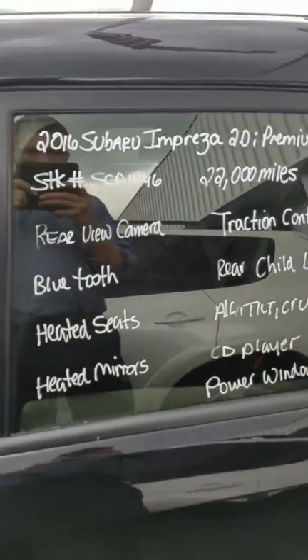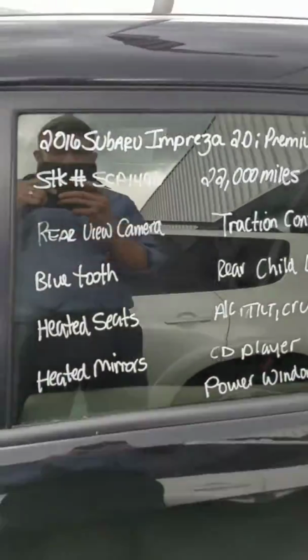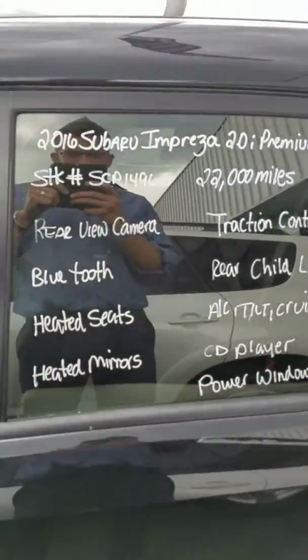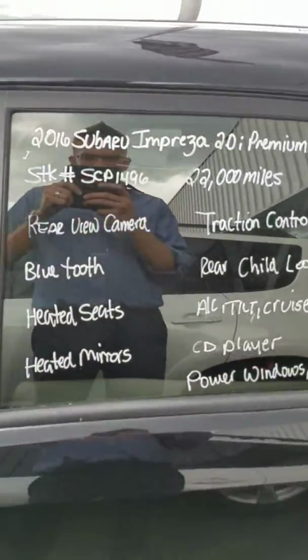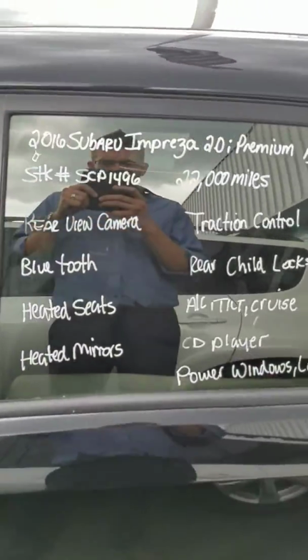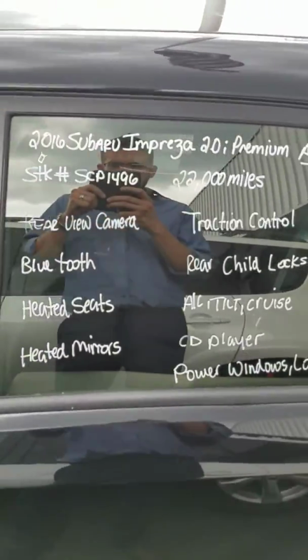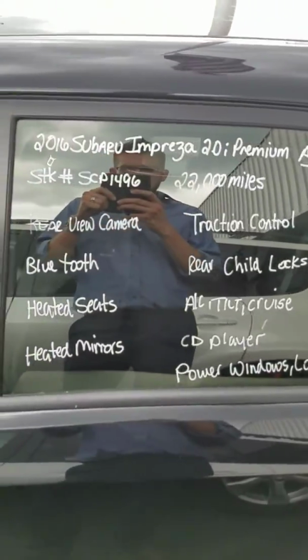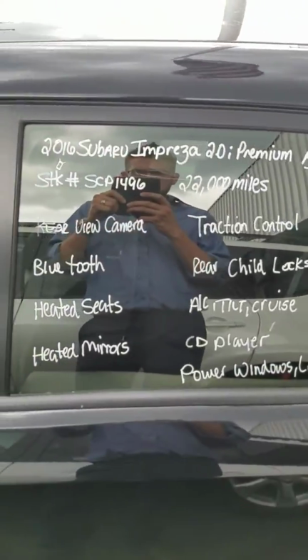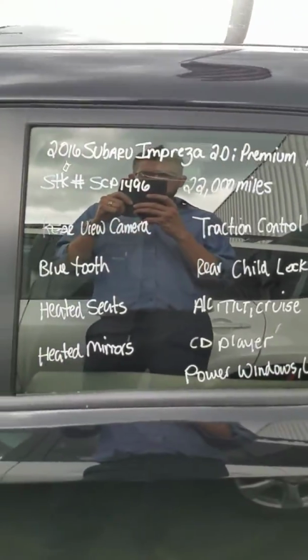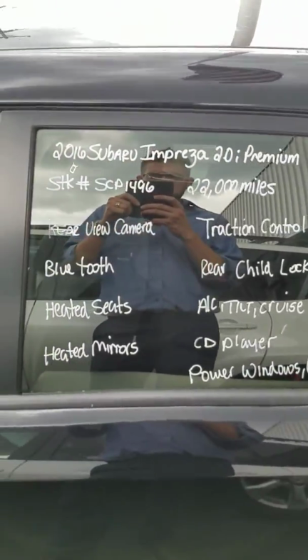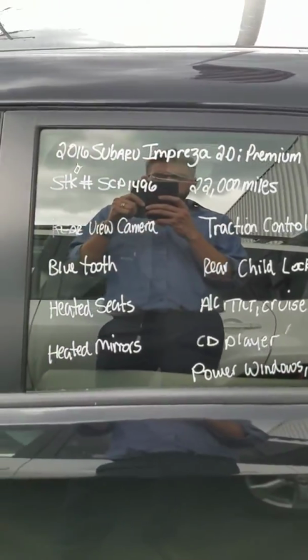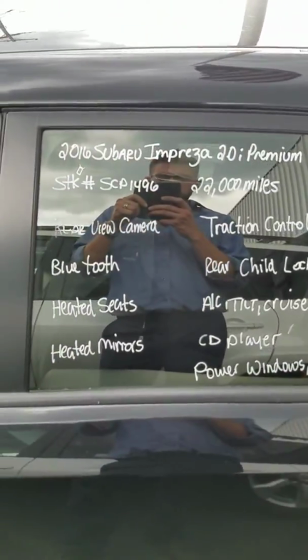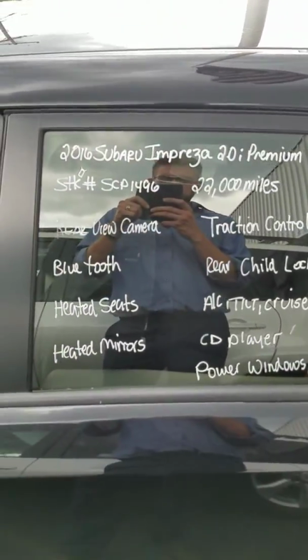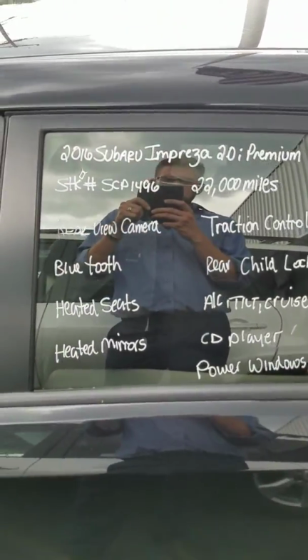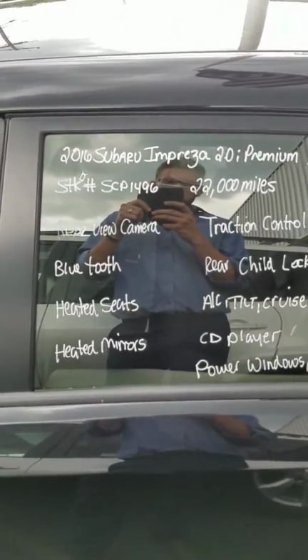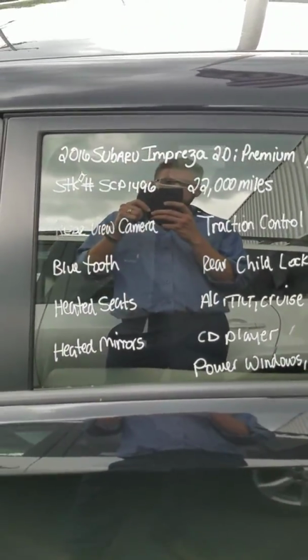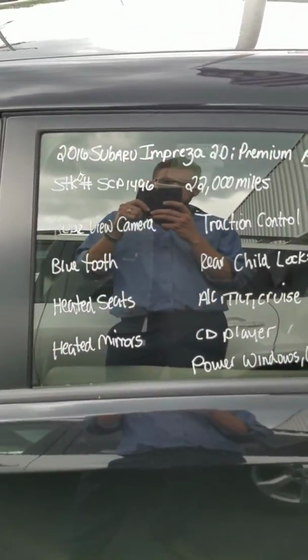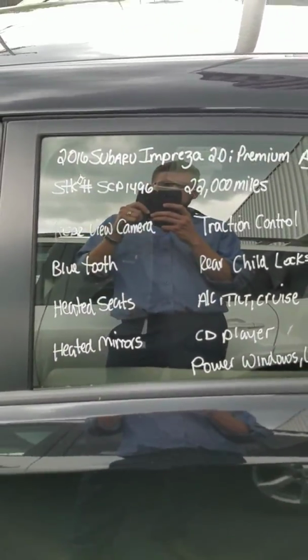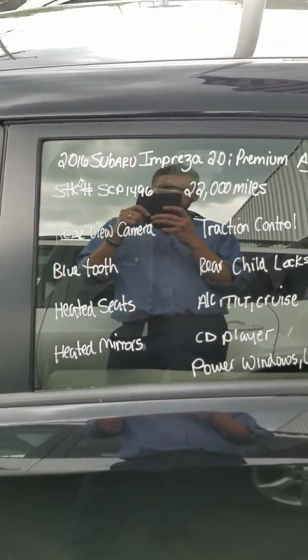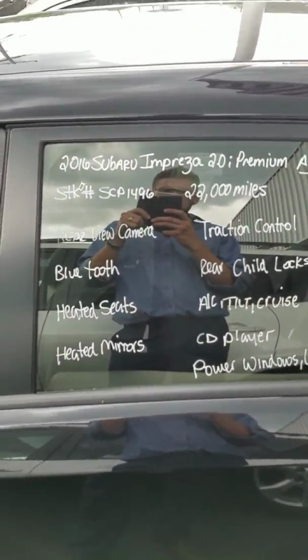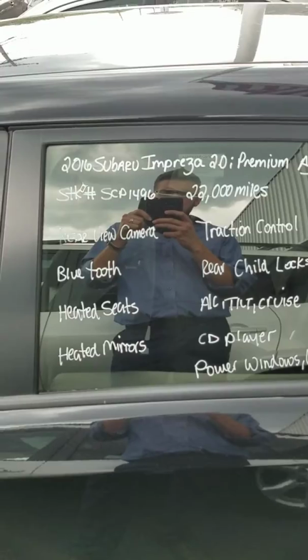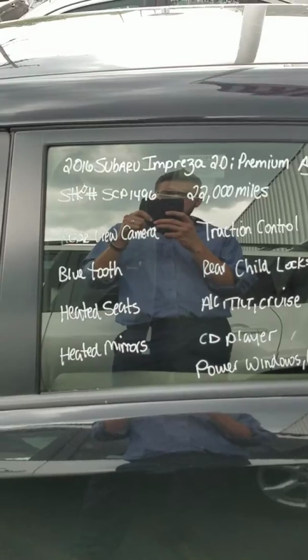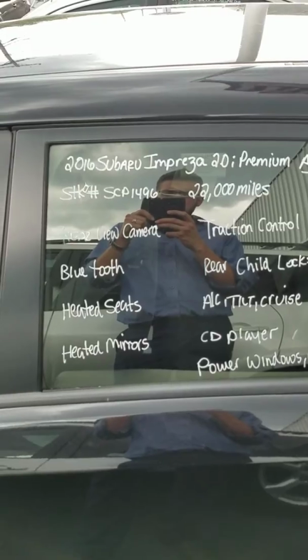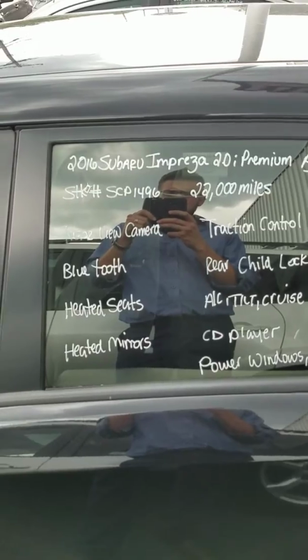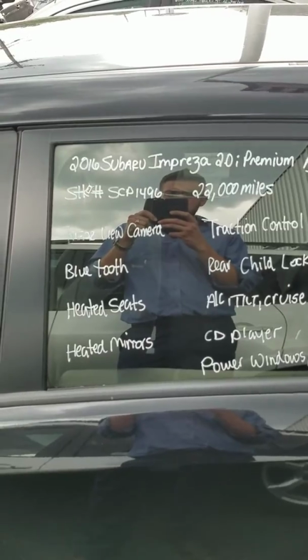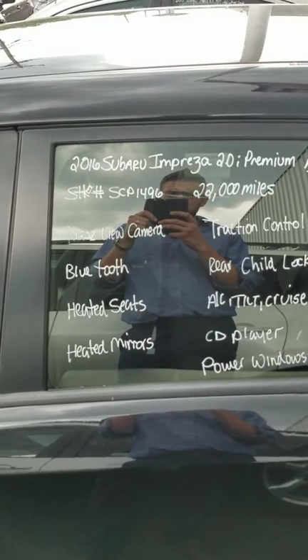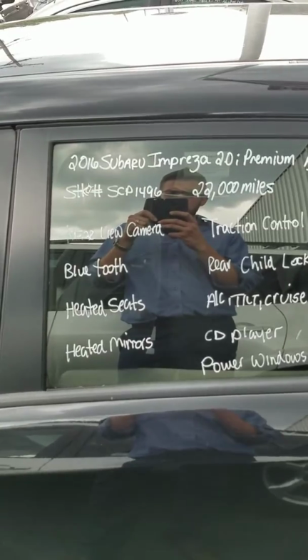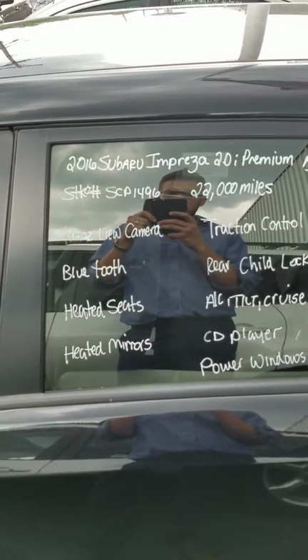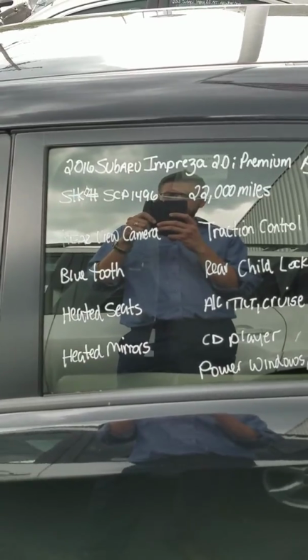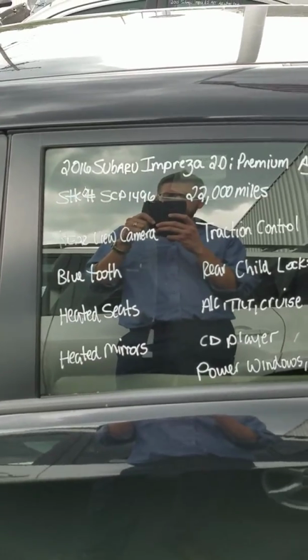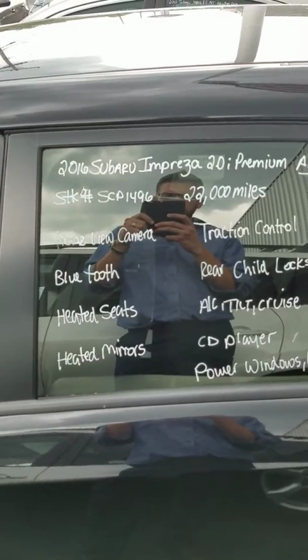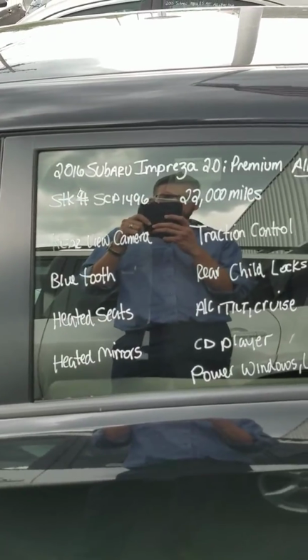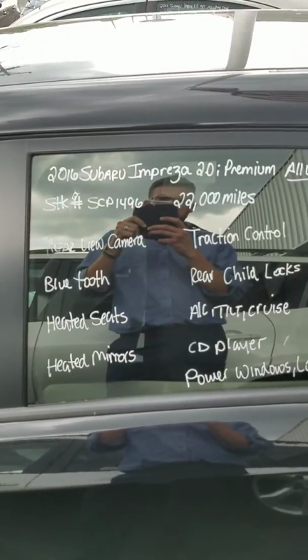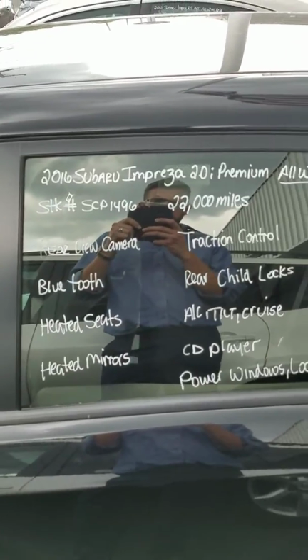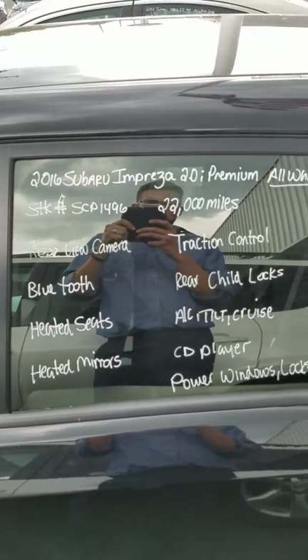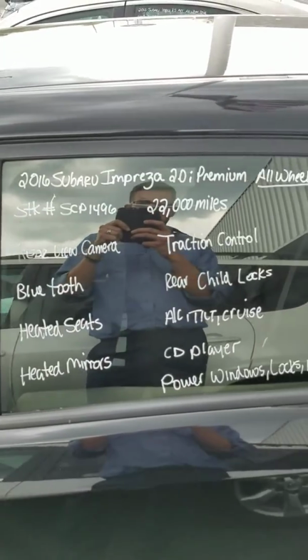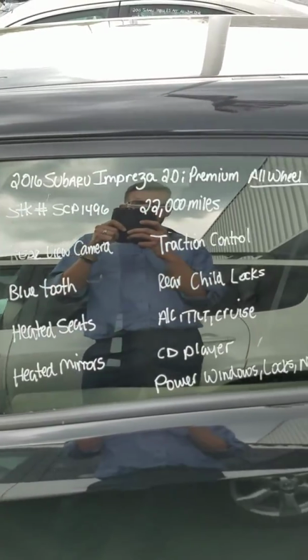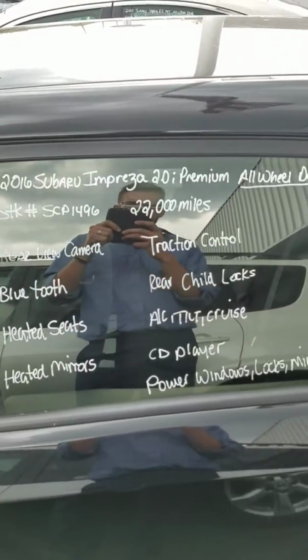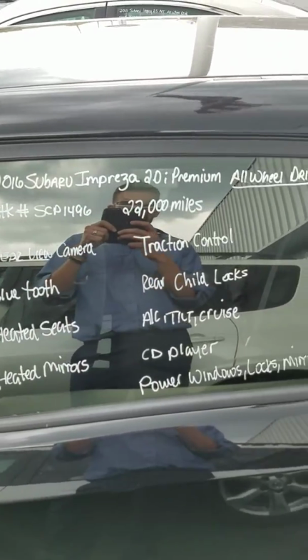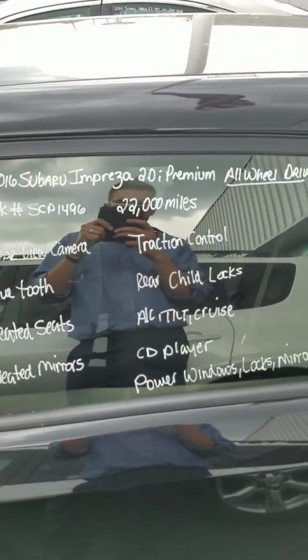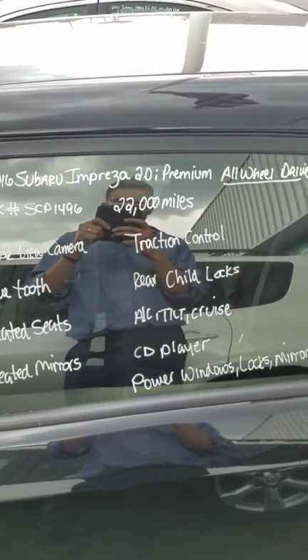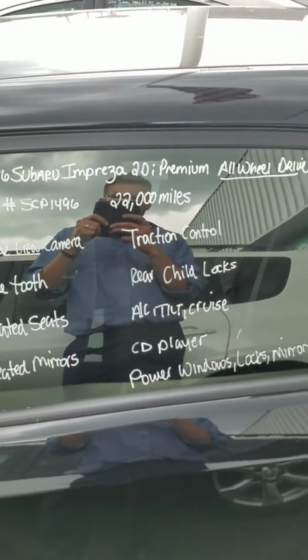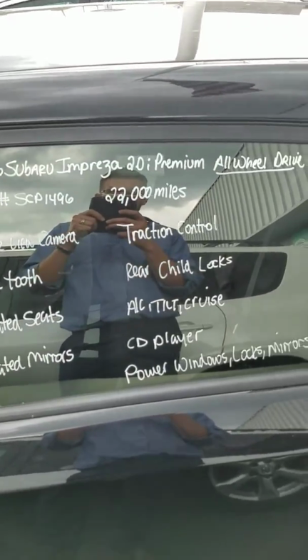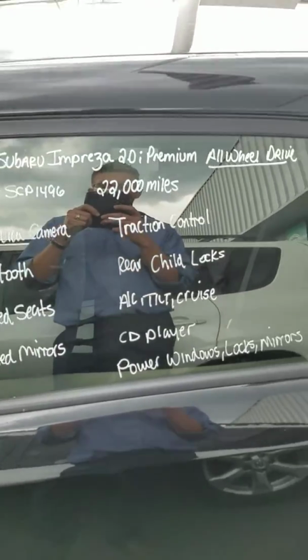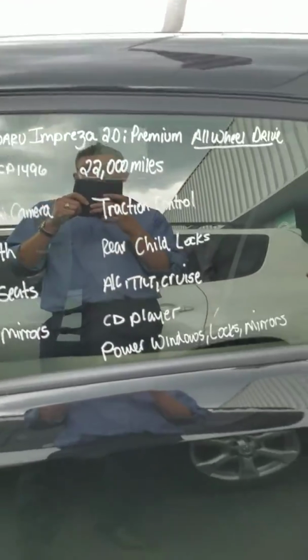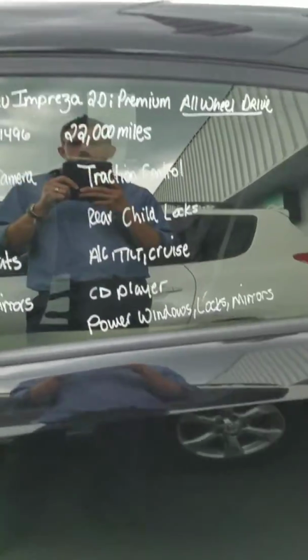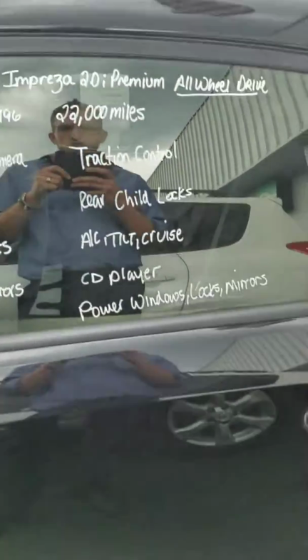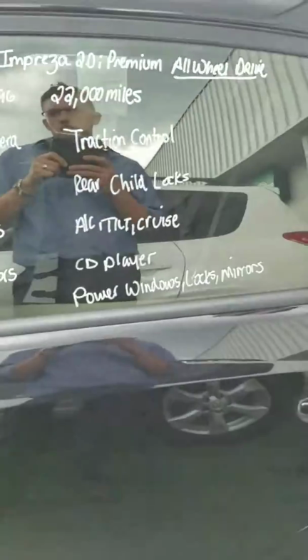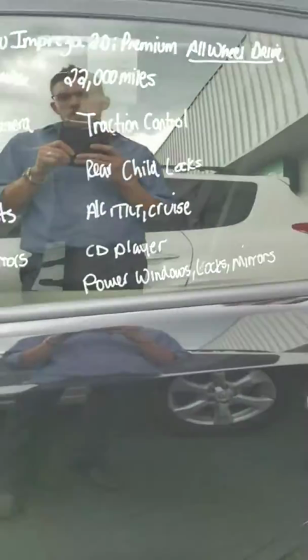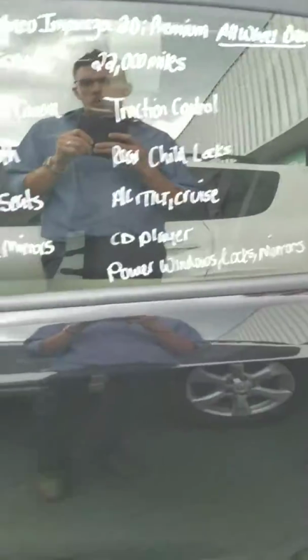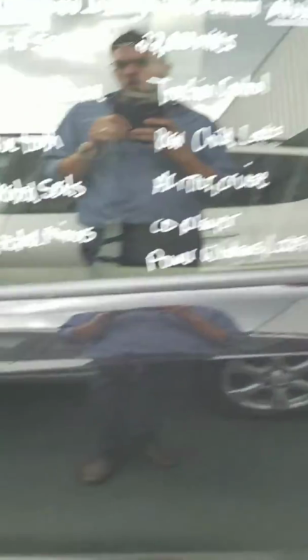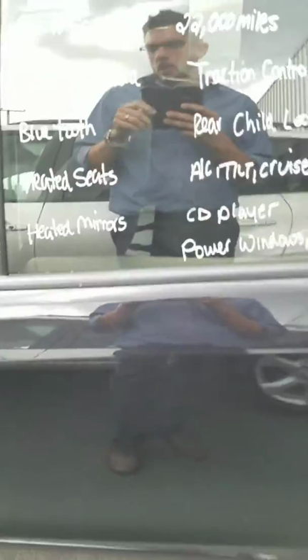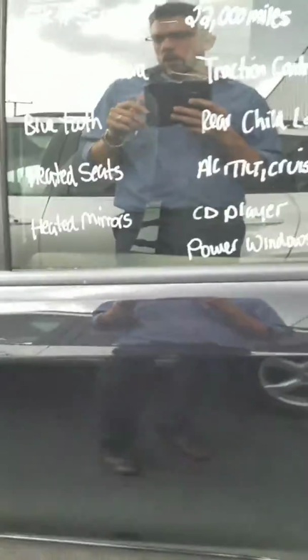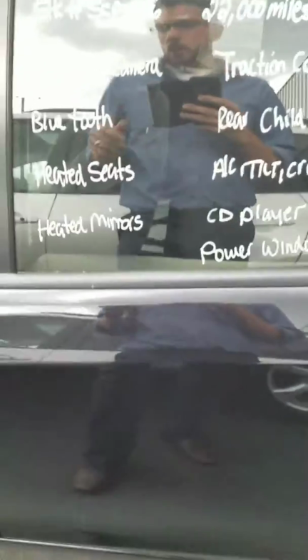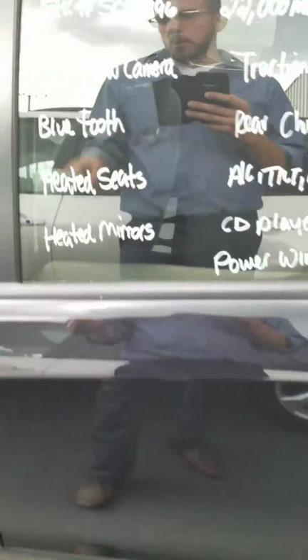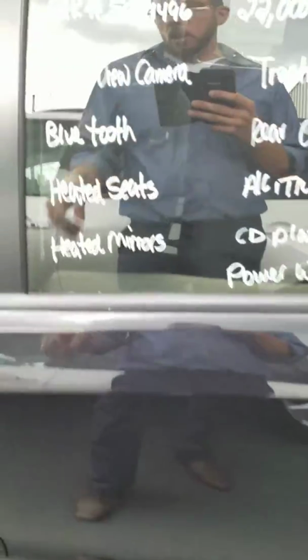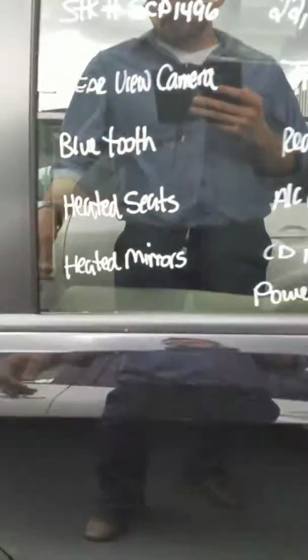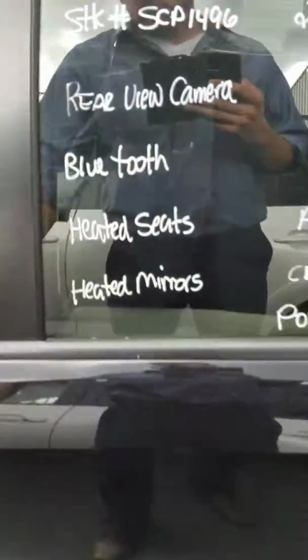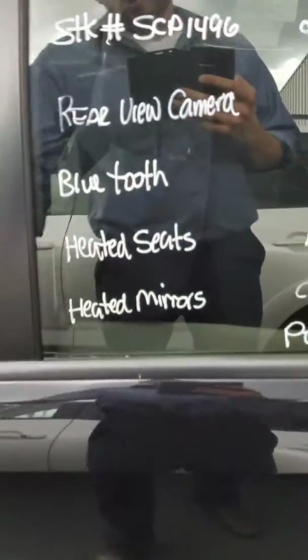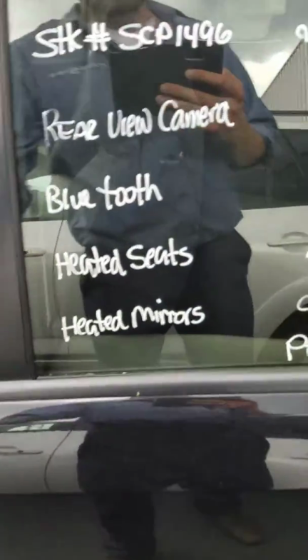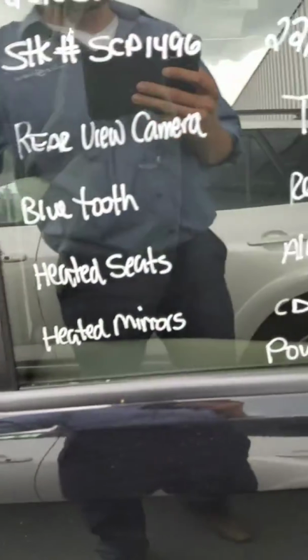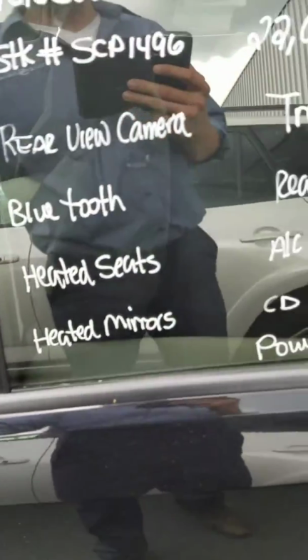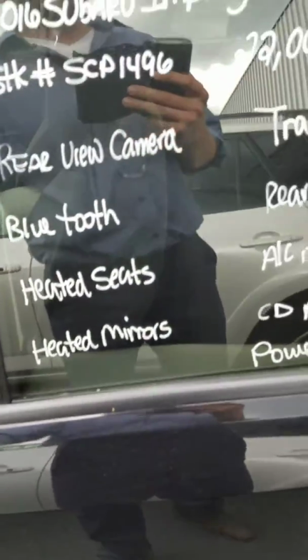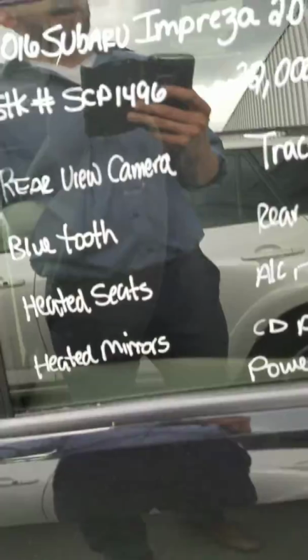Some of the features: rear view camera, standard, heated seats, heated mirrors, traction control, and obviously all-wheel drive.